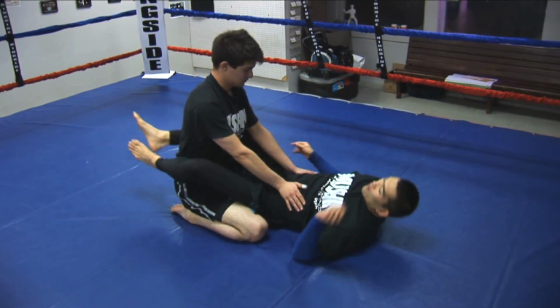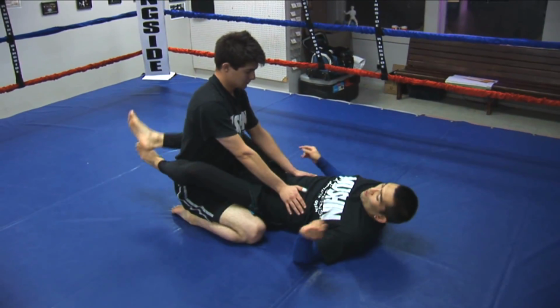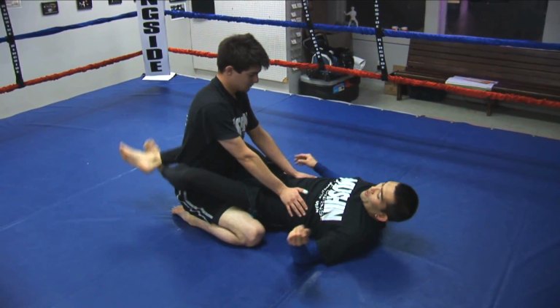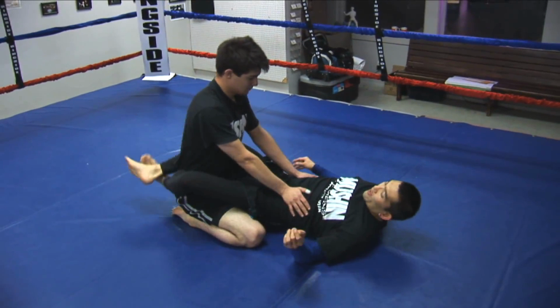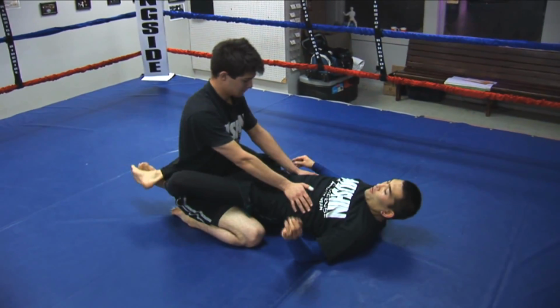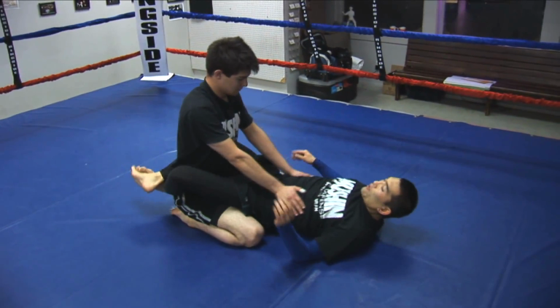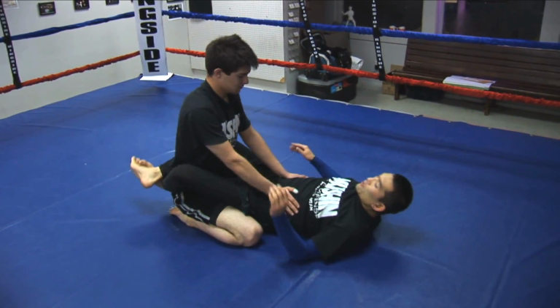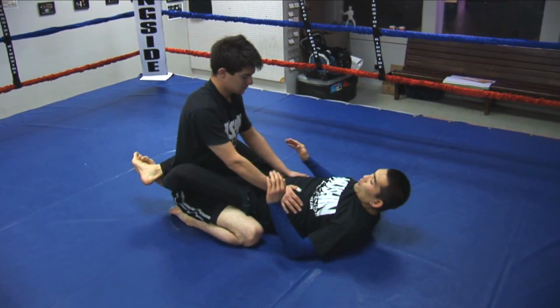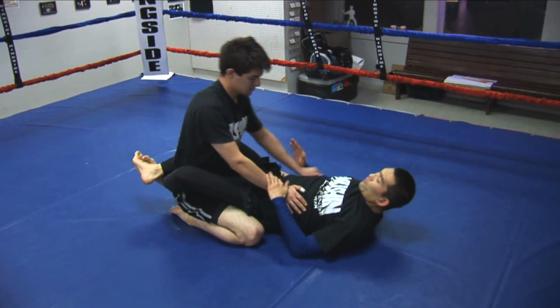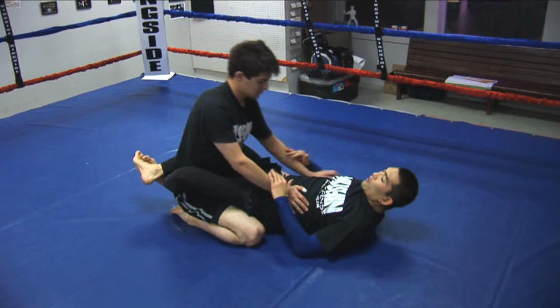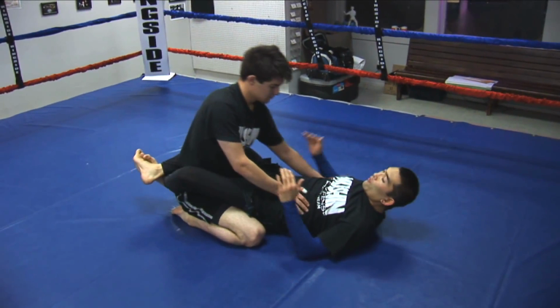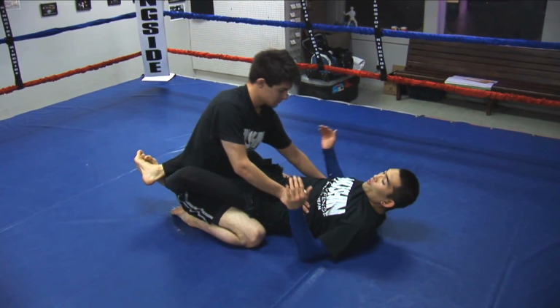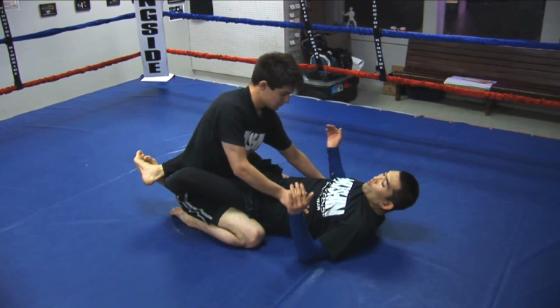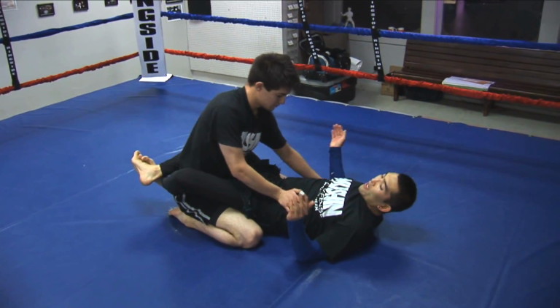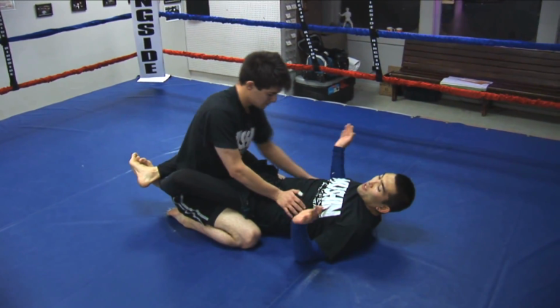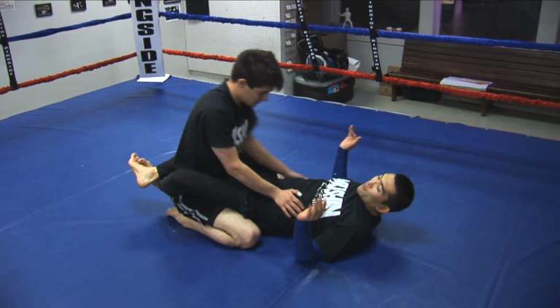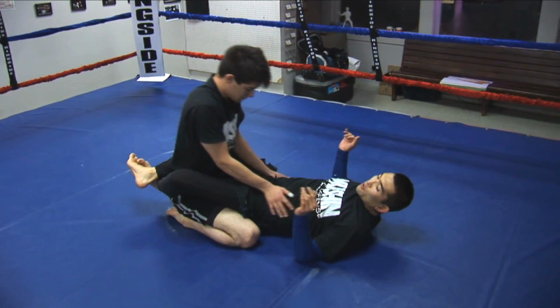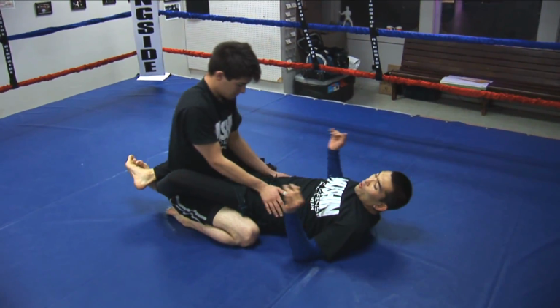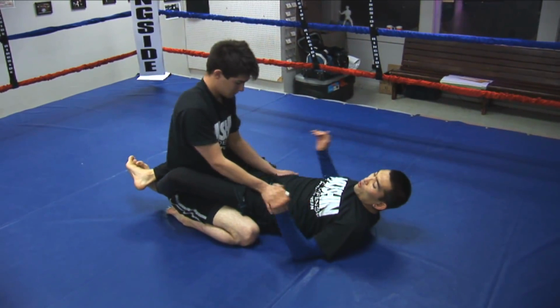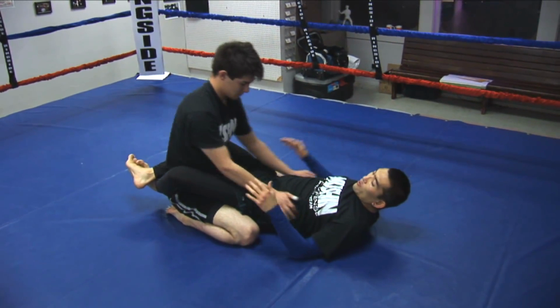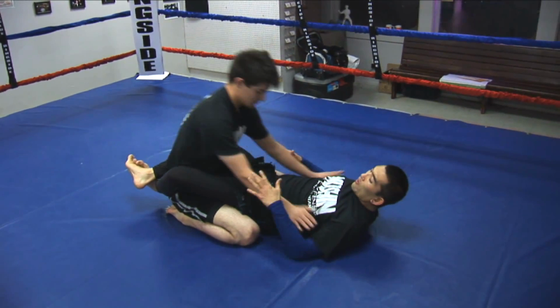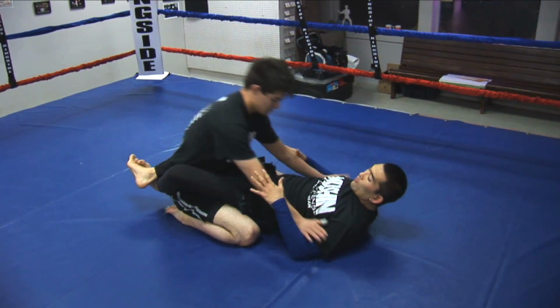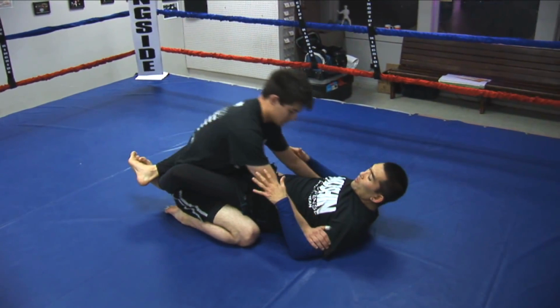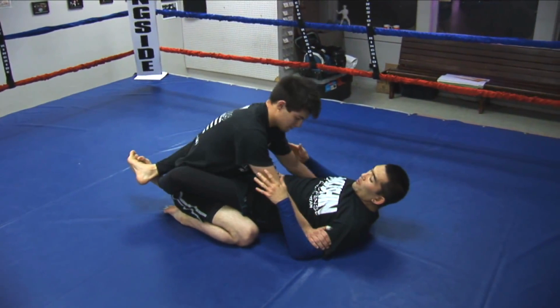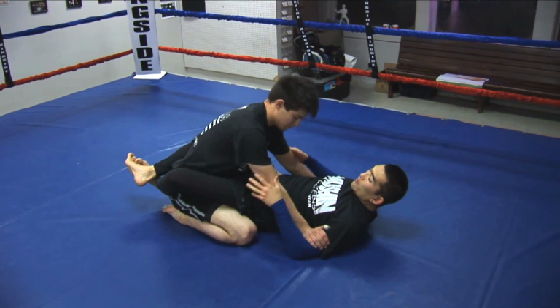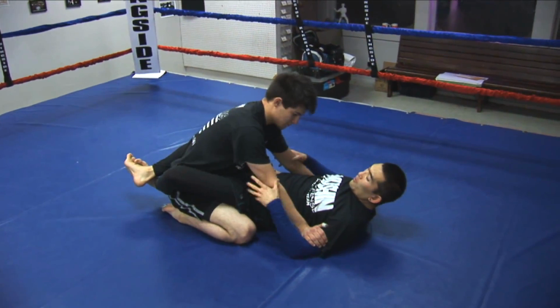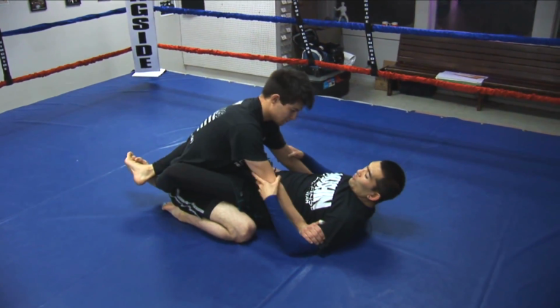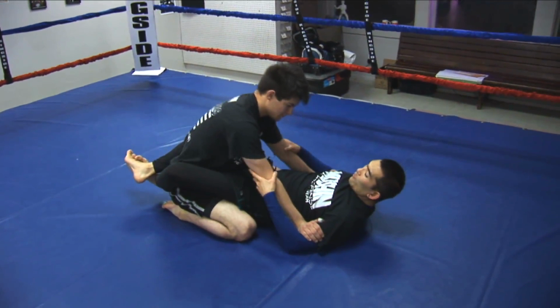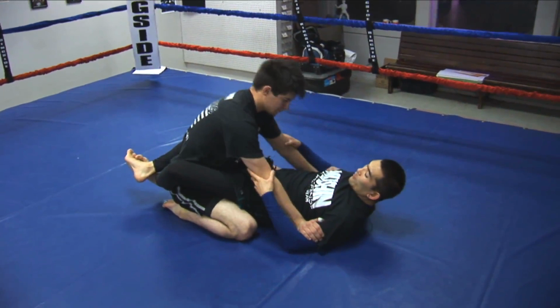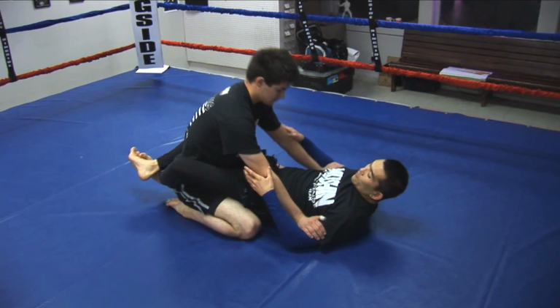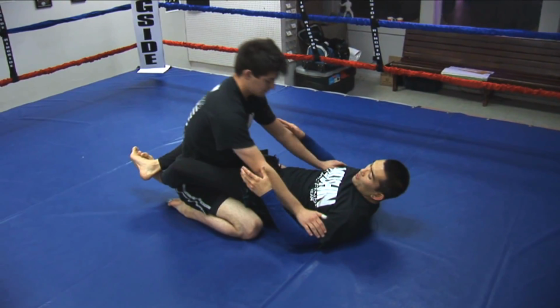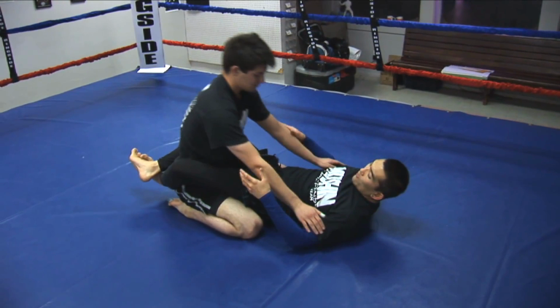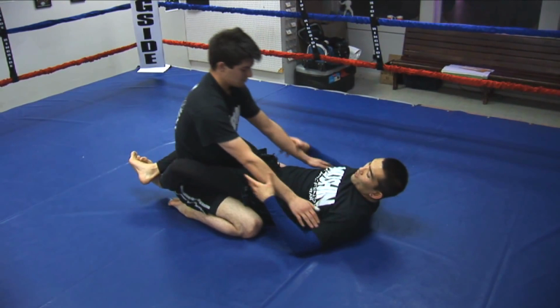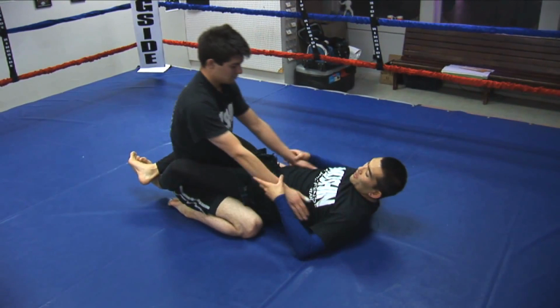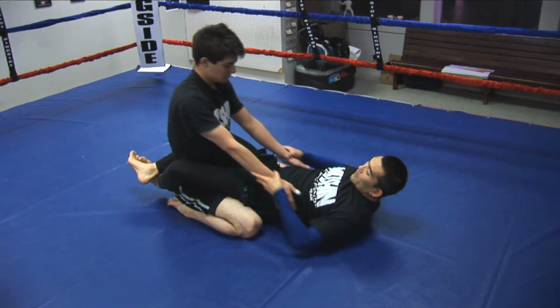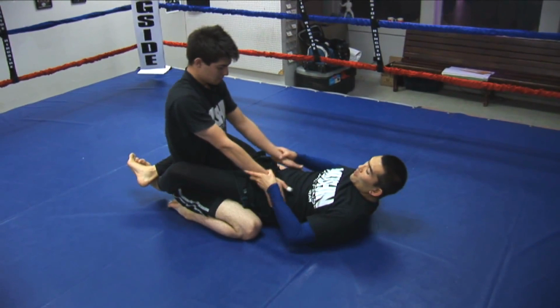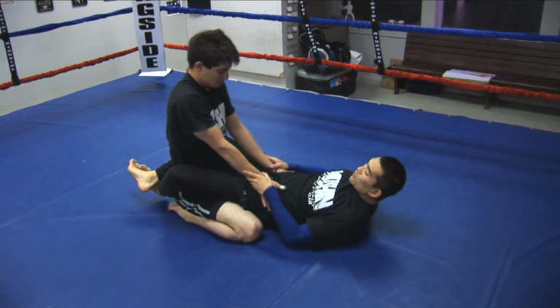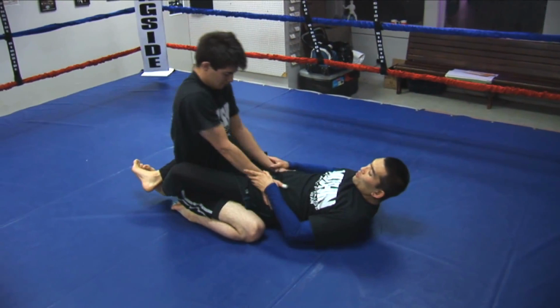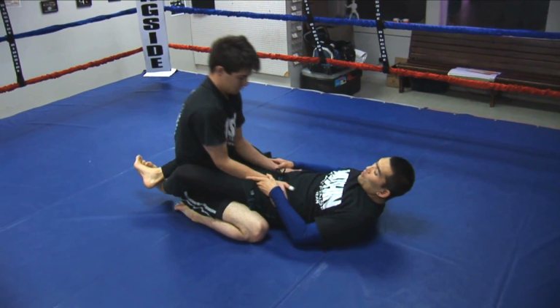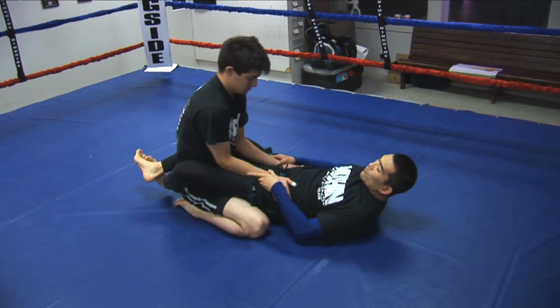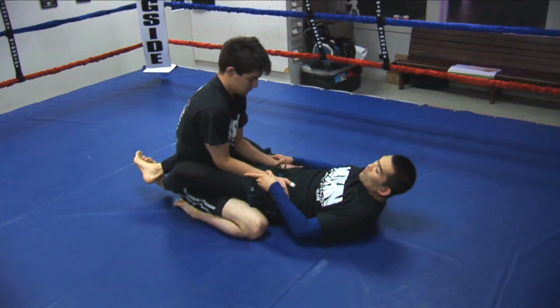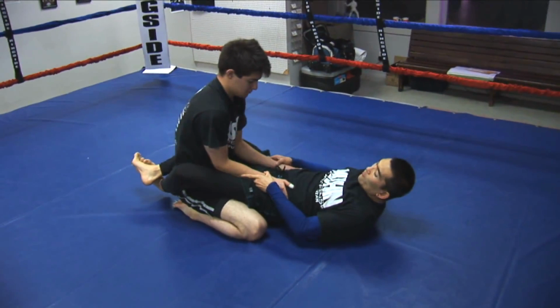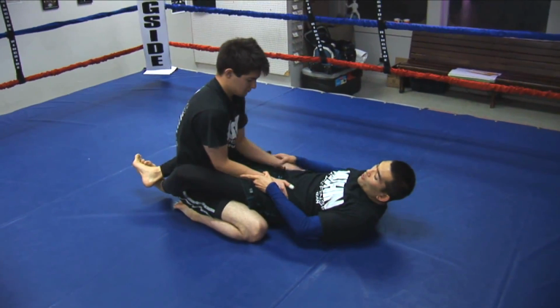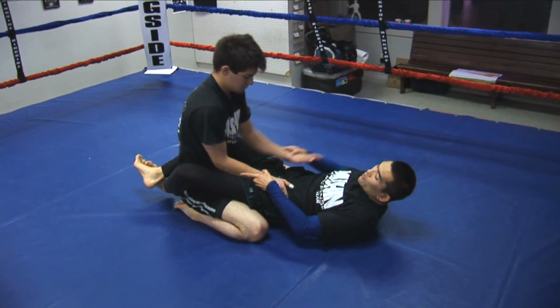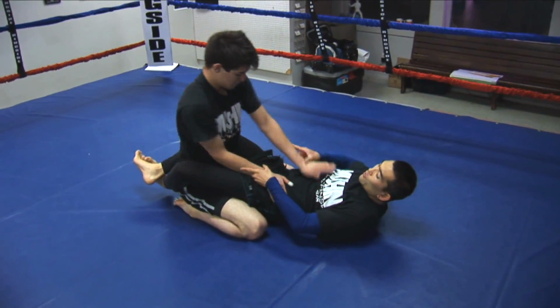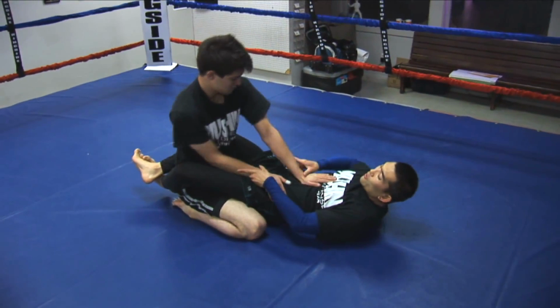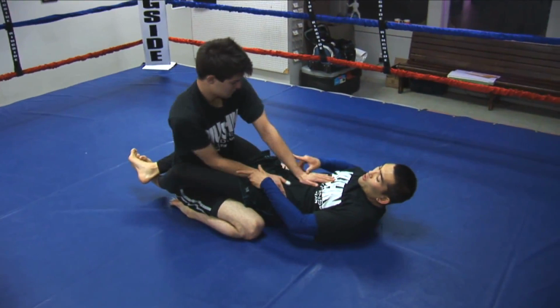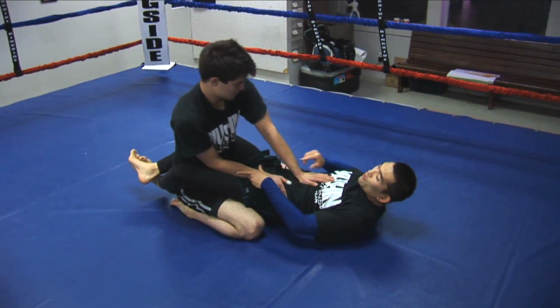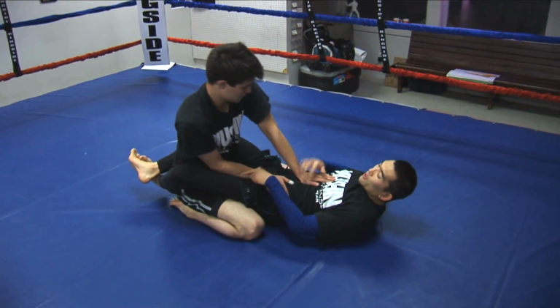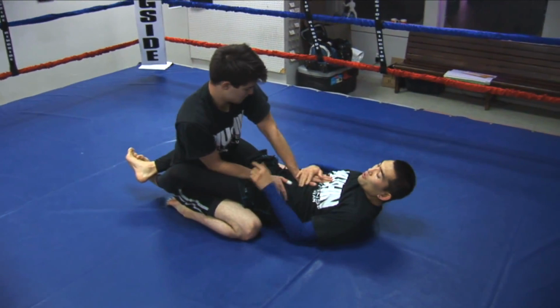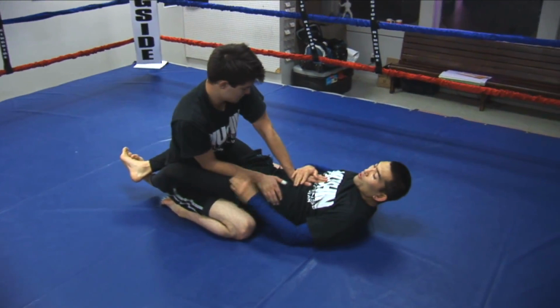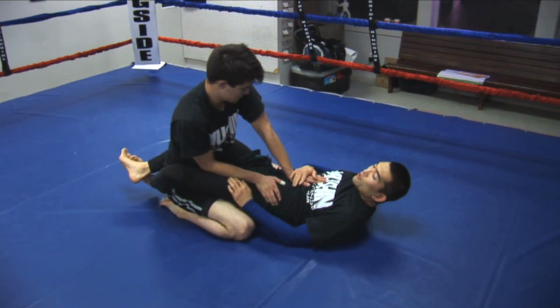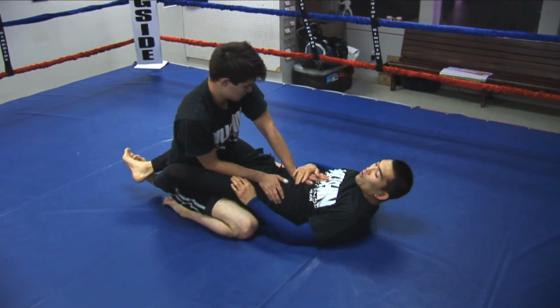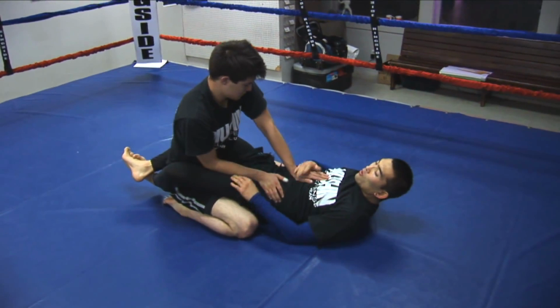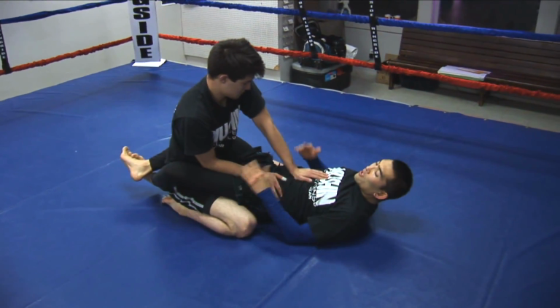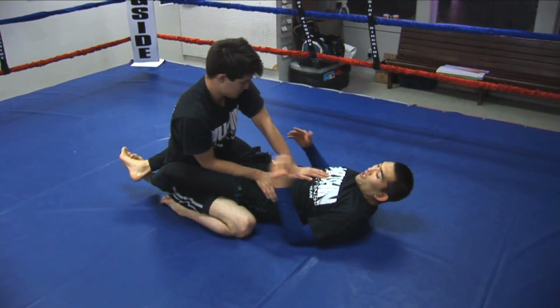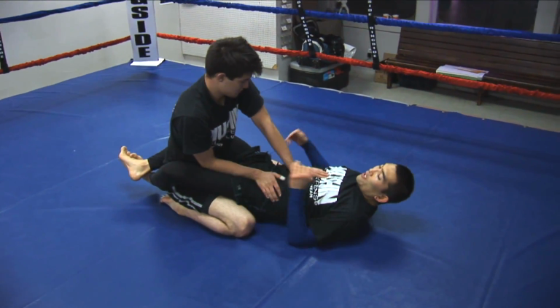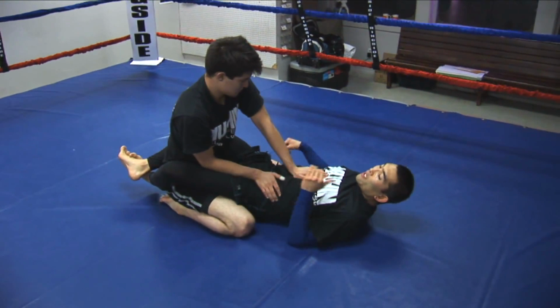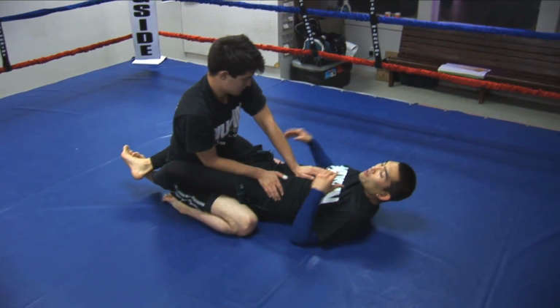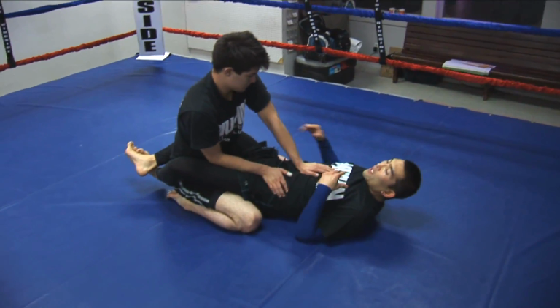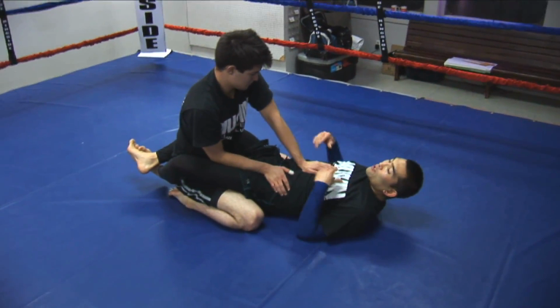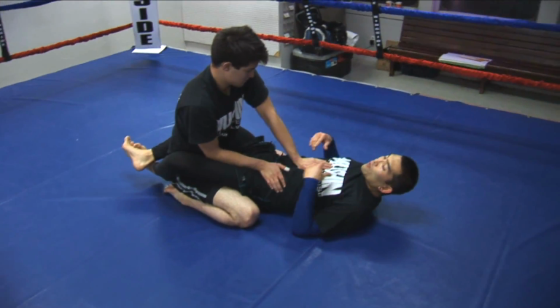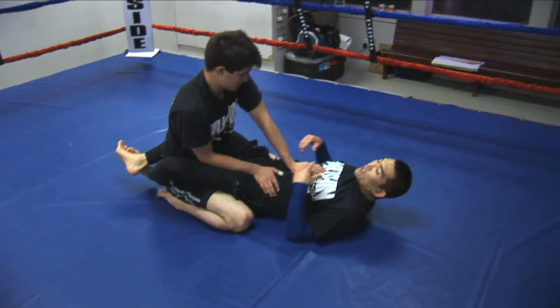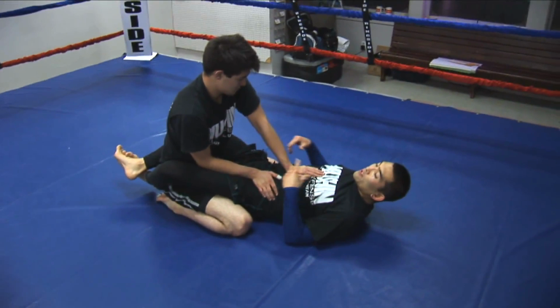So we've covered the bicep control, we've covered the hip control, we've covered the traditional control, and now the last one is...